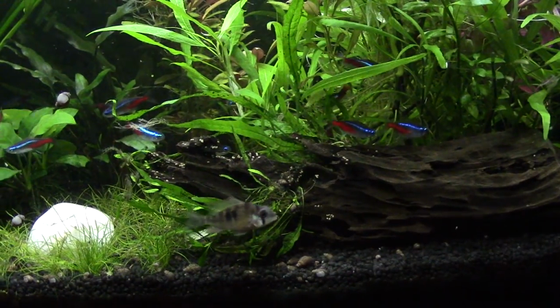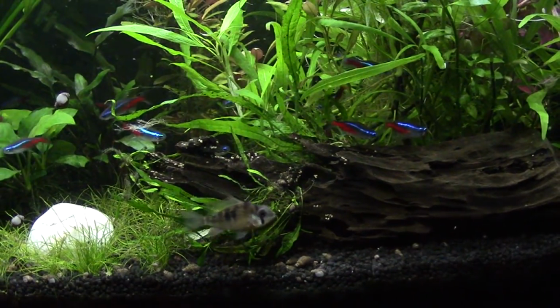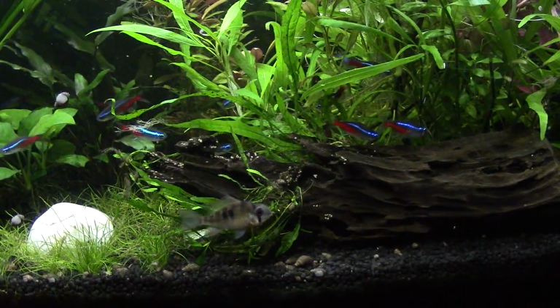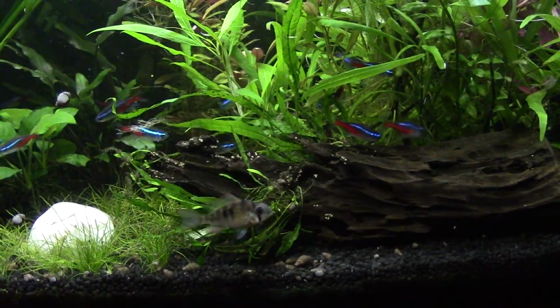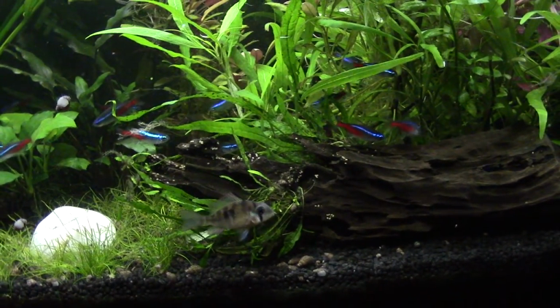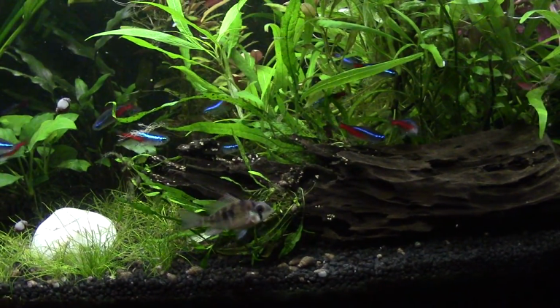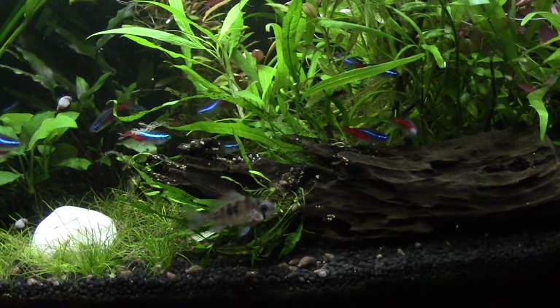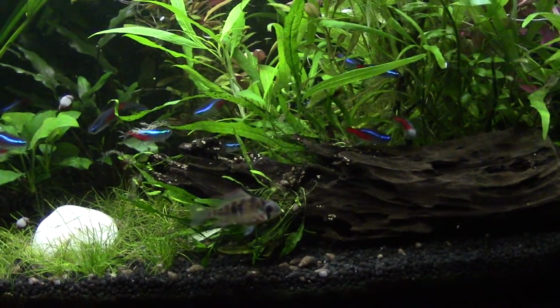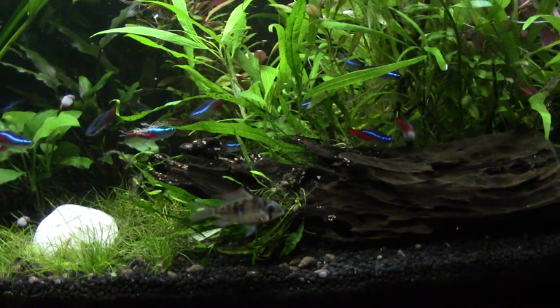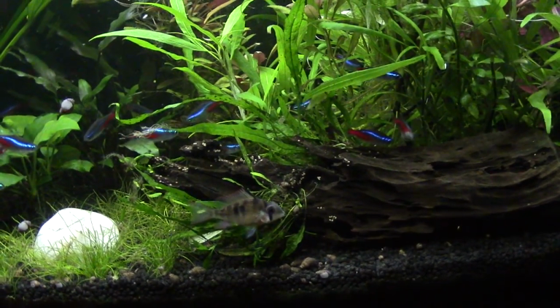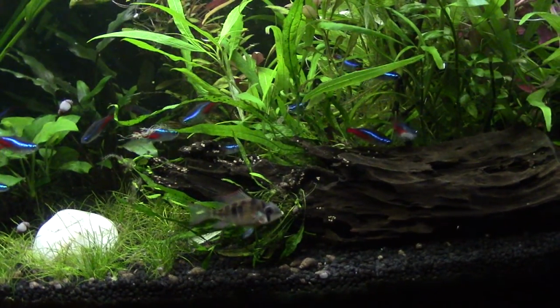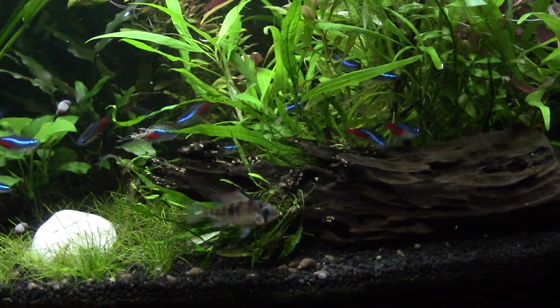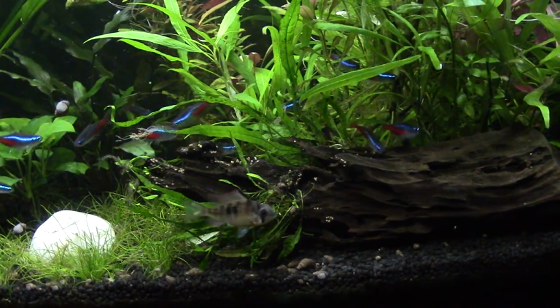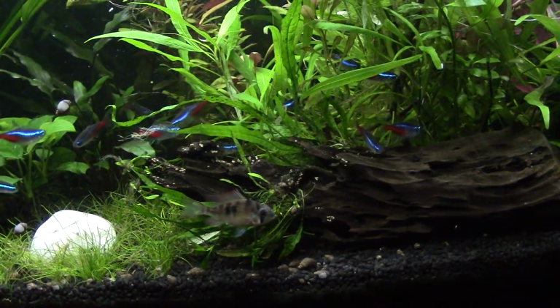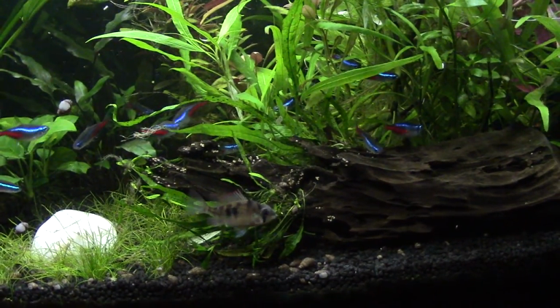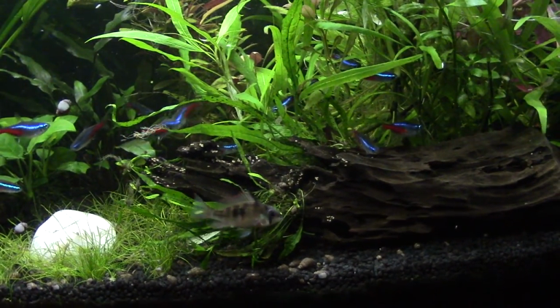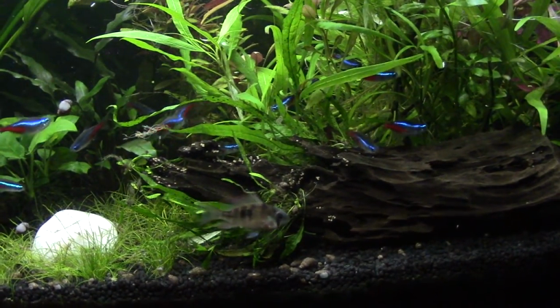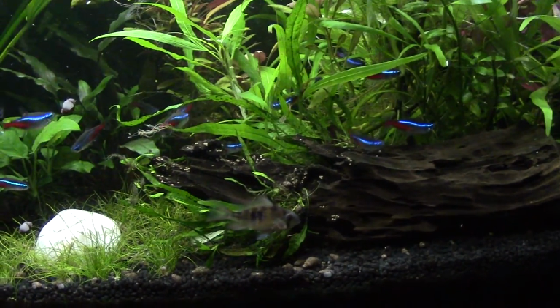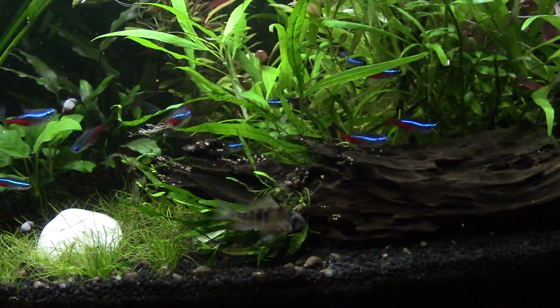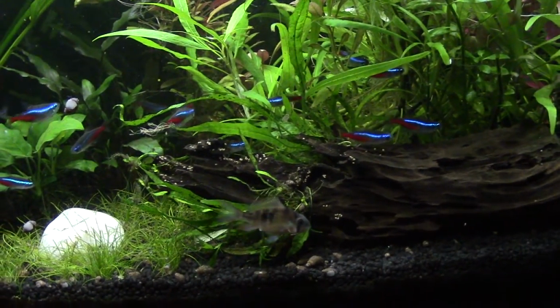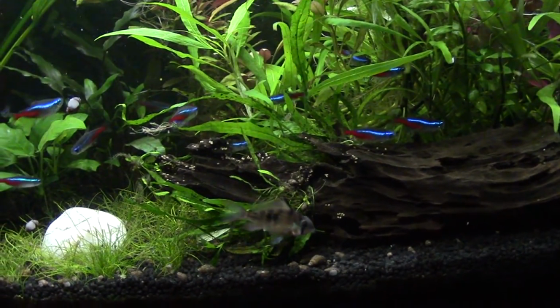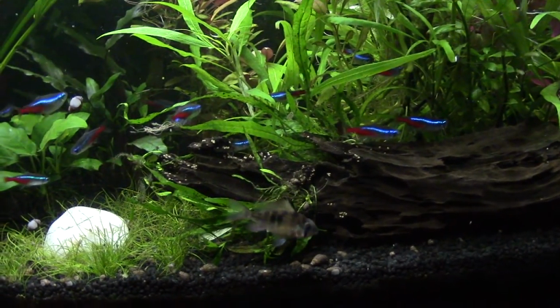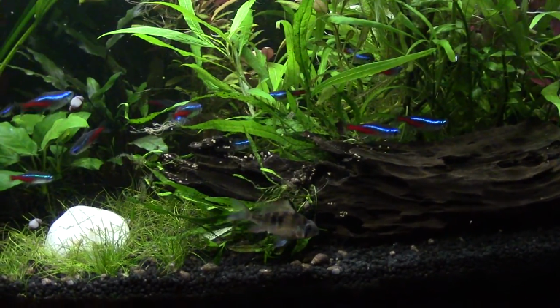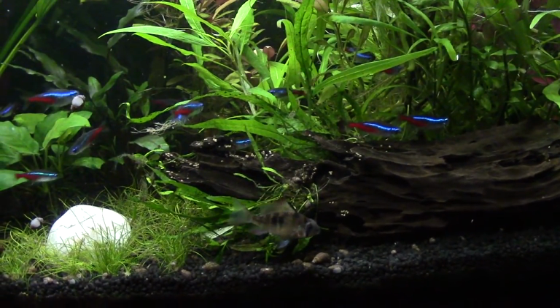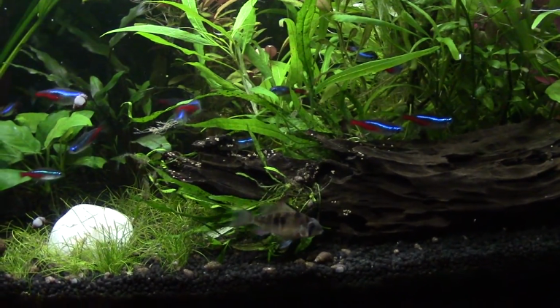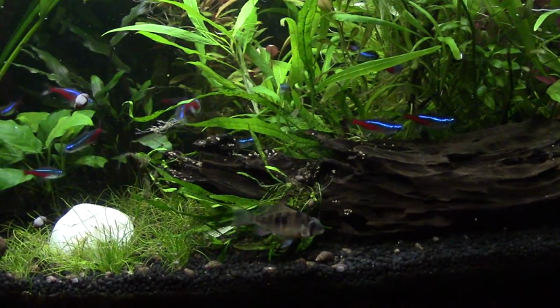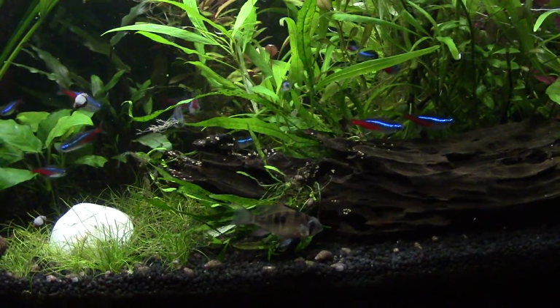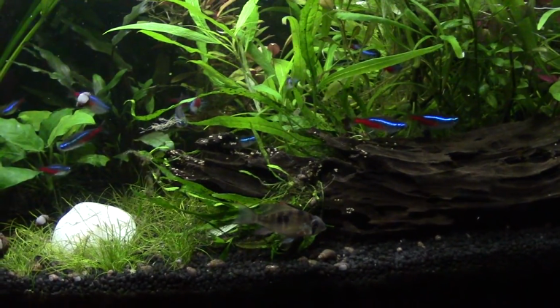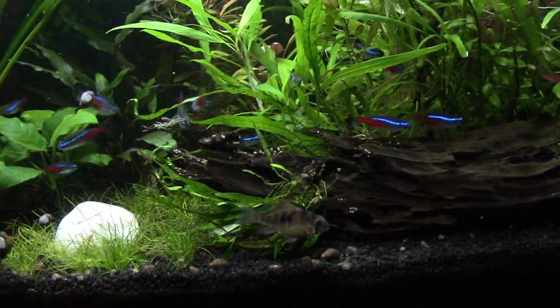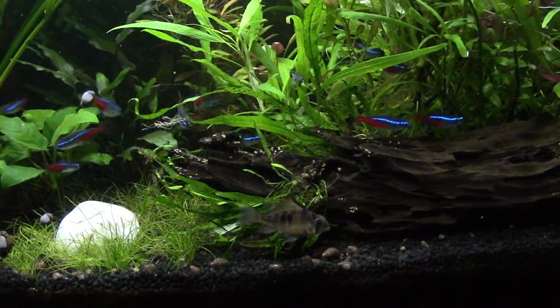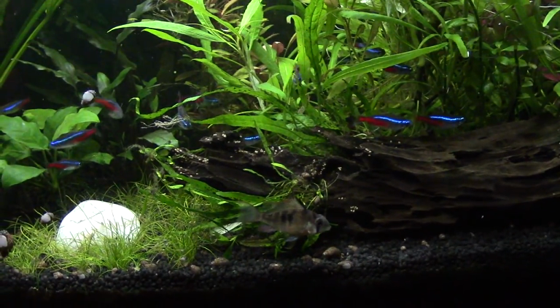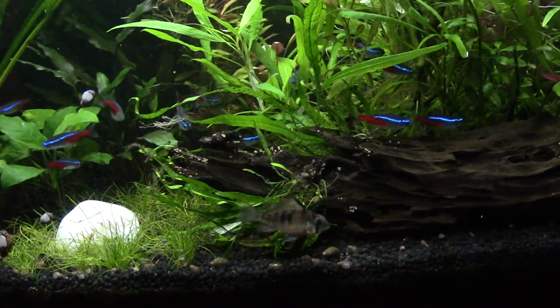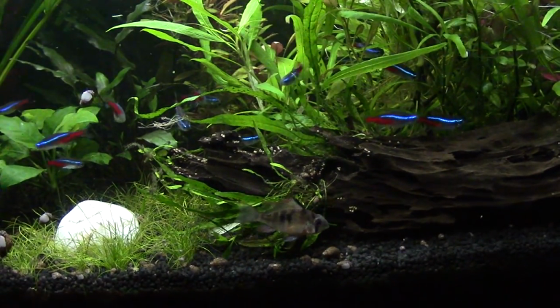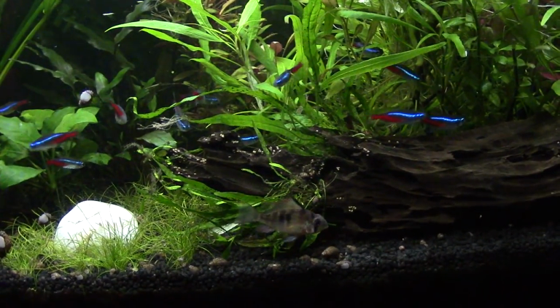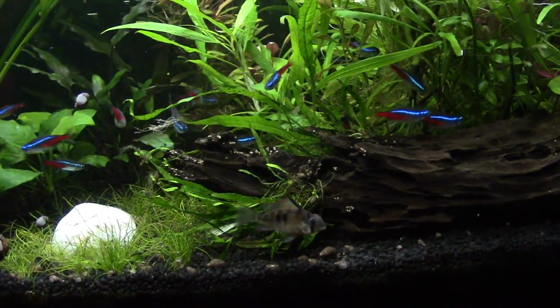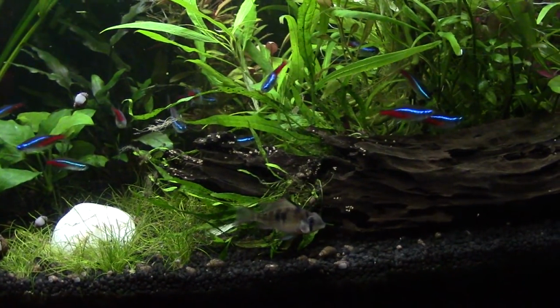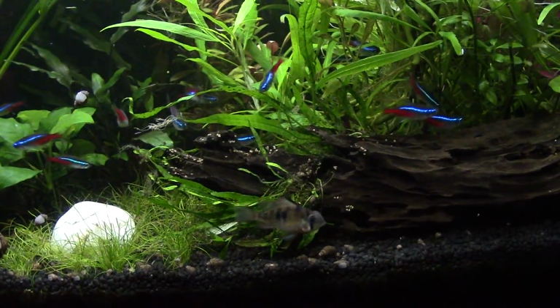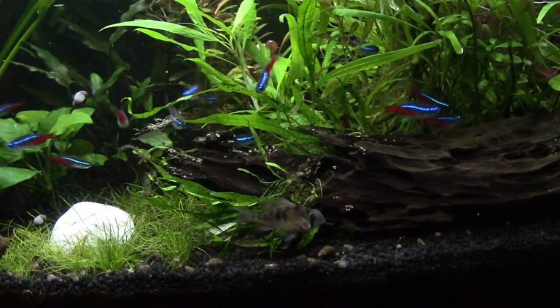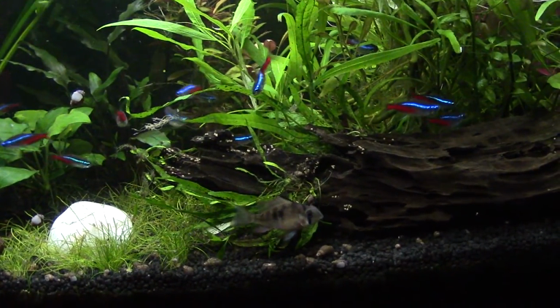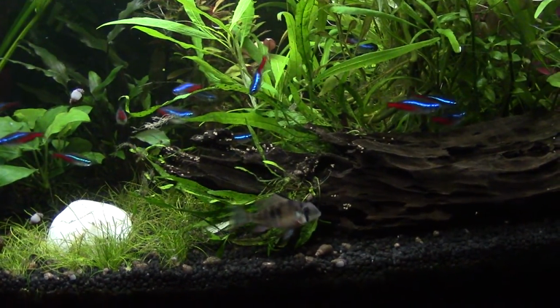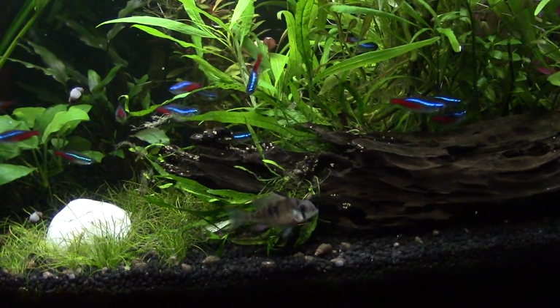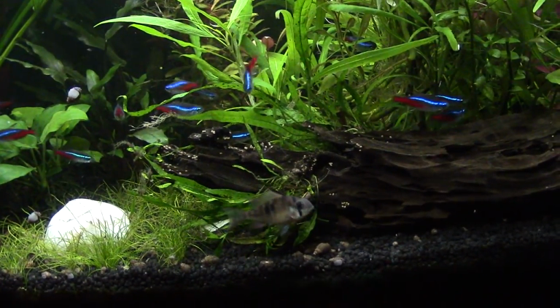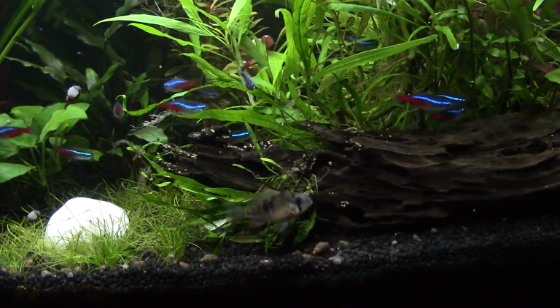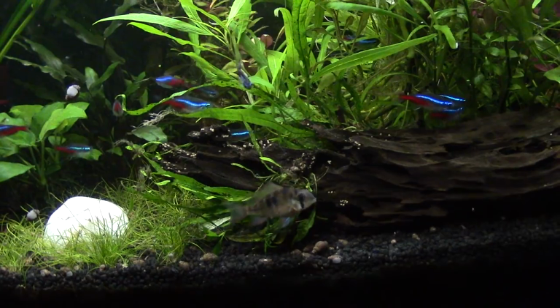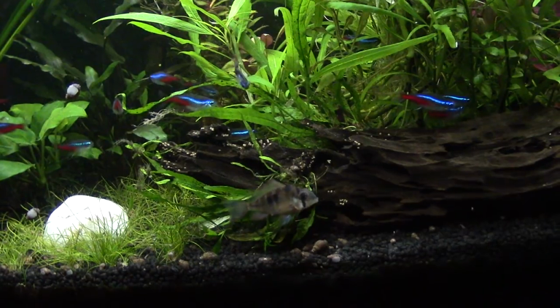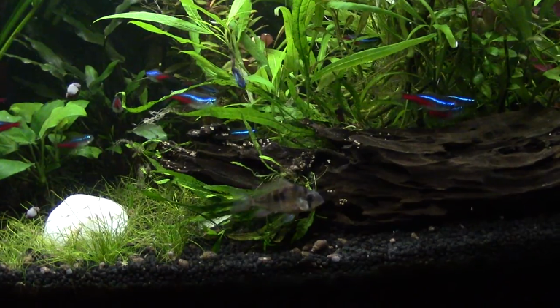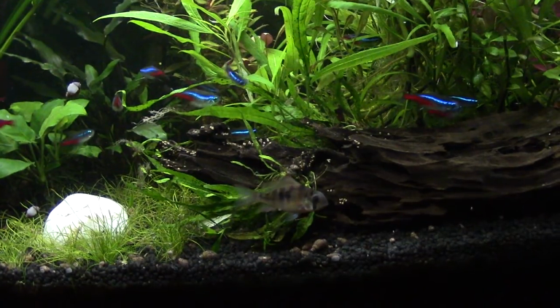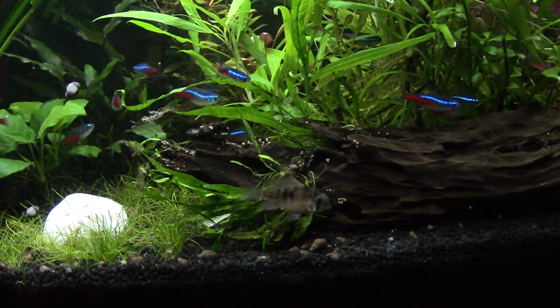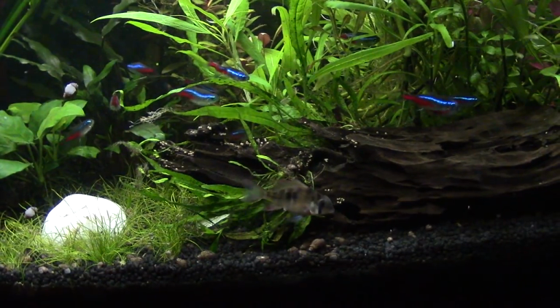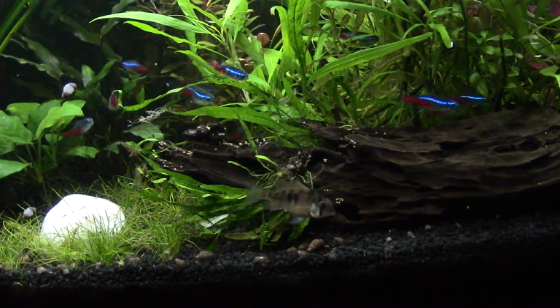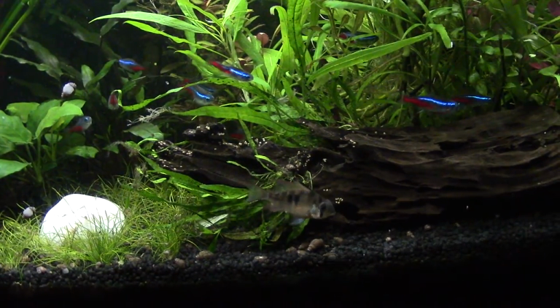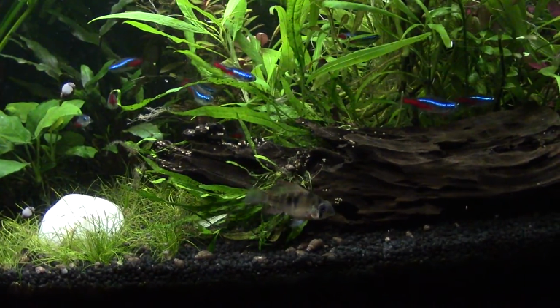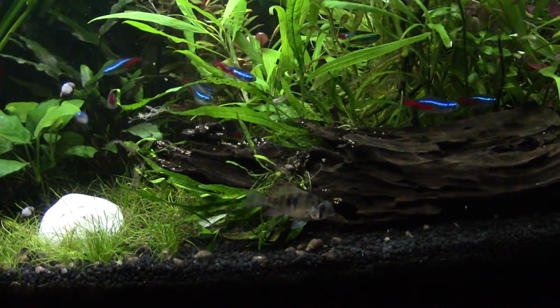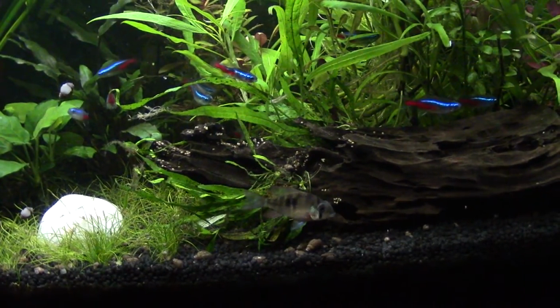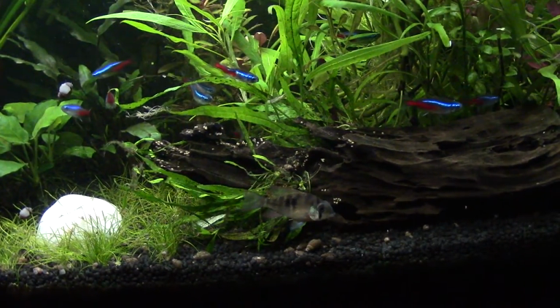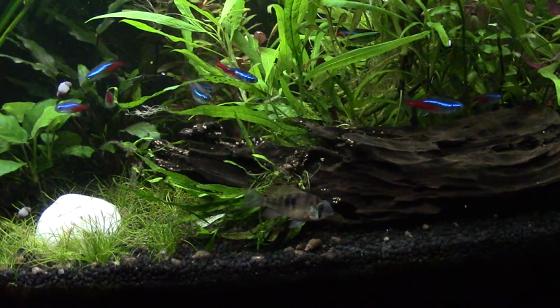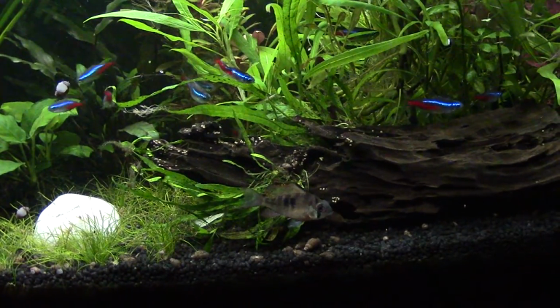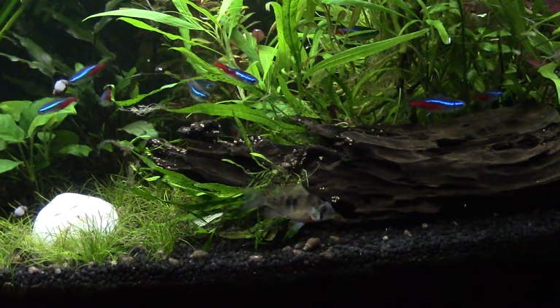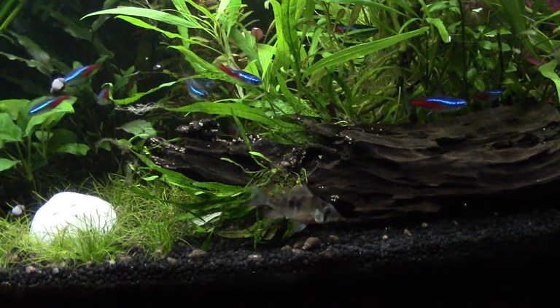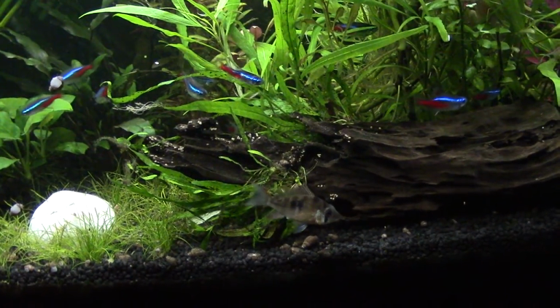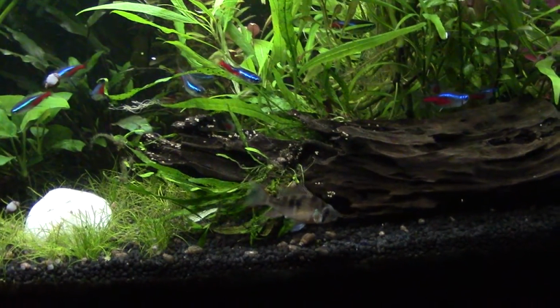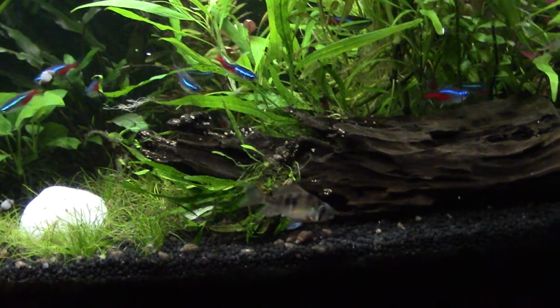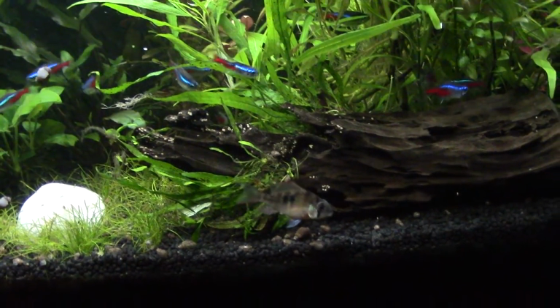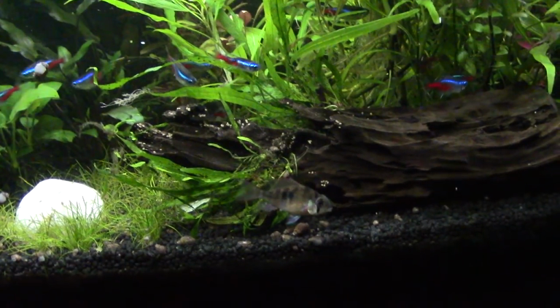This is my 64-litre planted tank at the moment. You can see a few of my tetras and that ram.